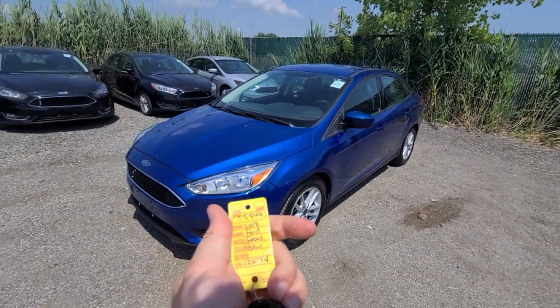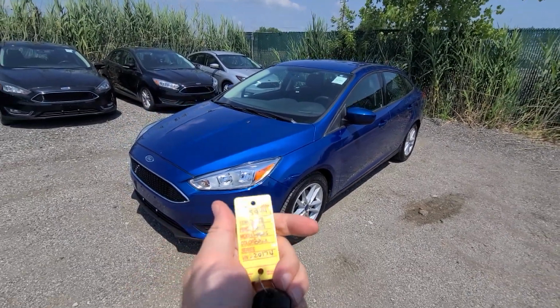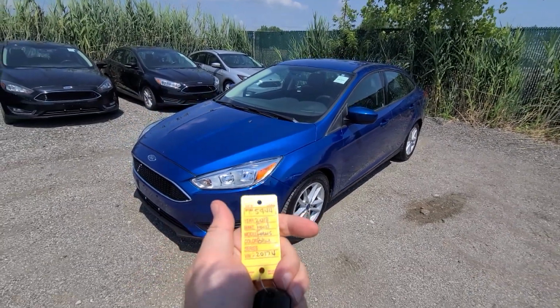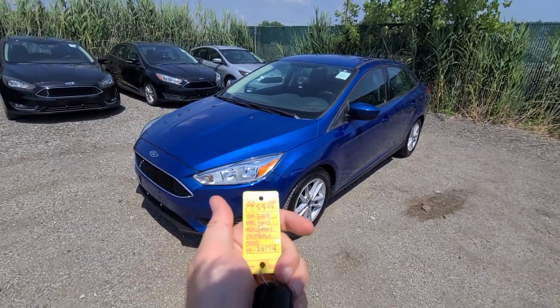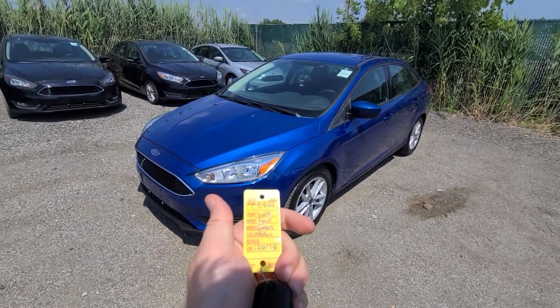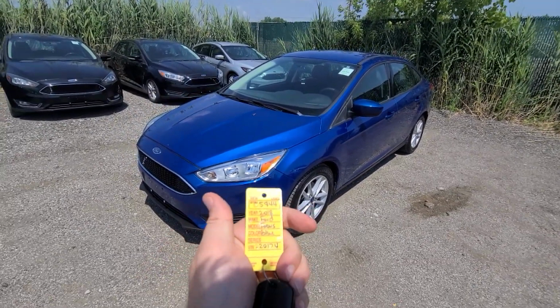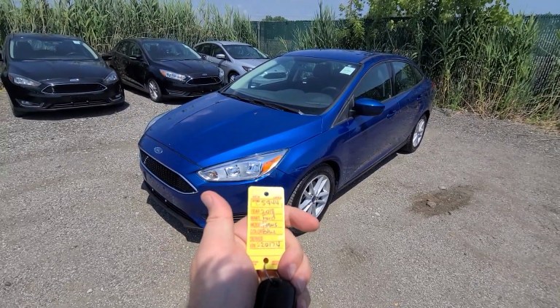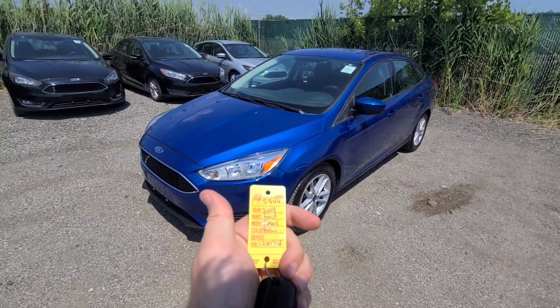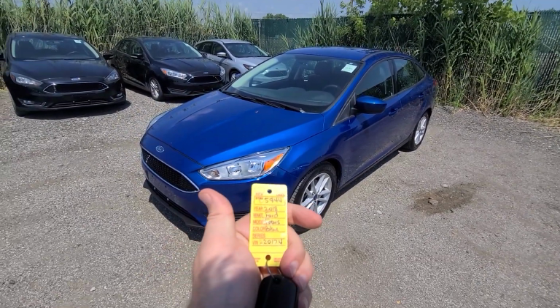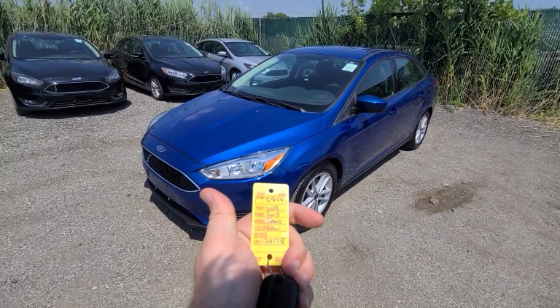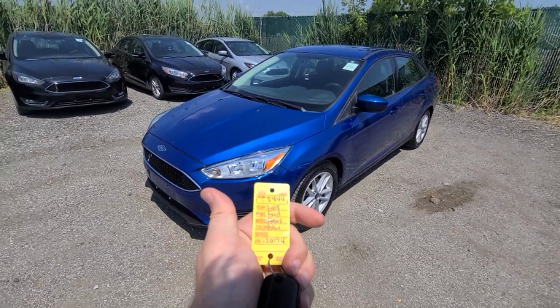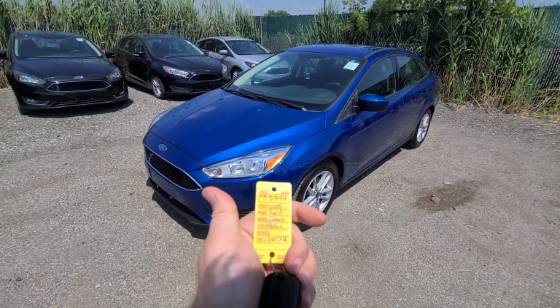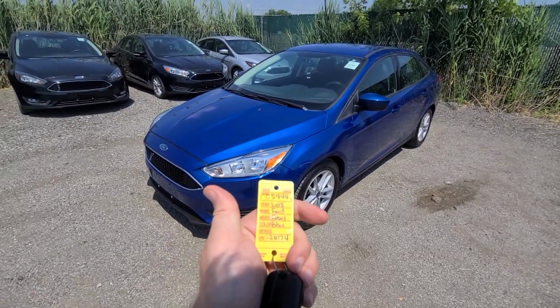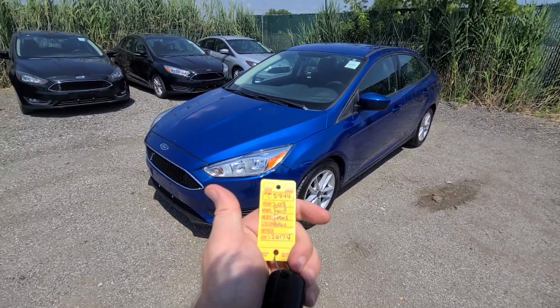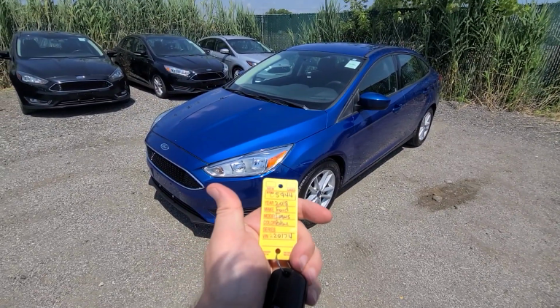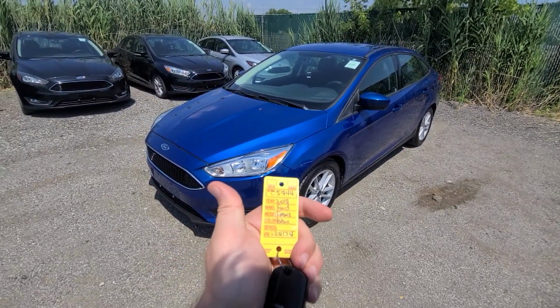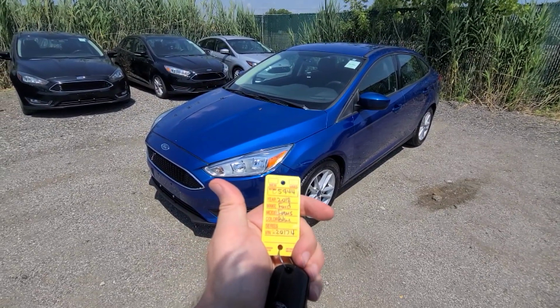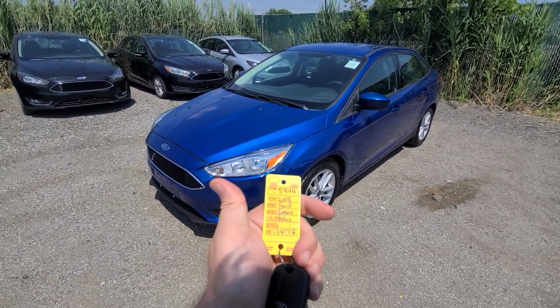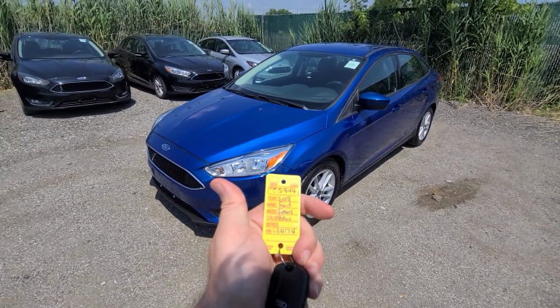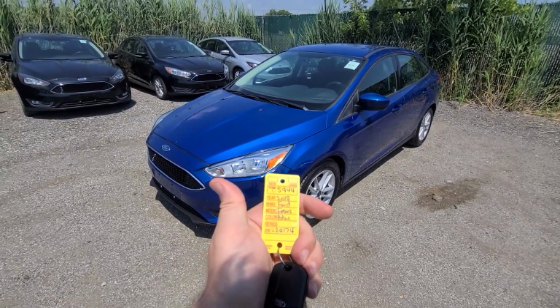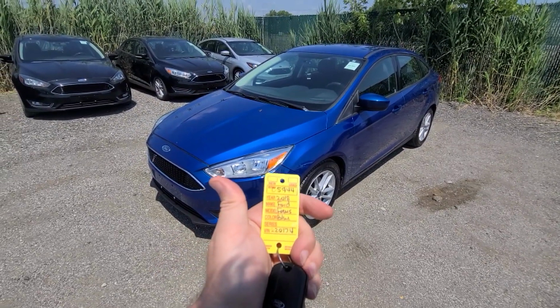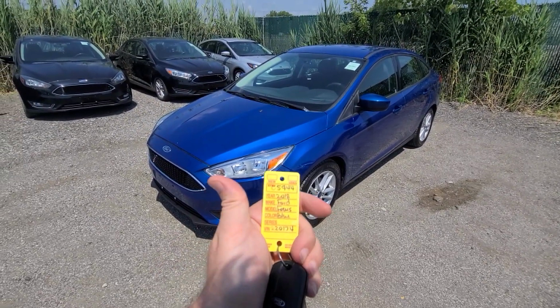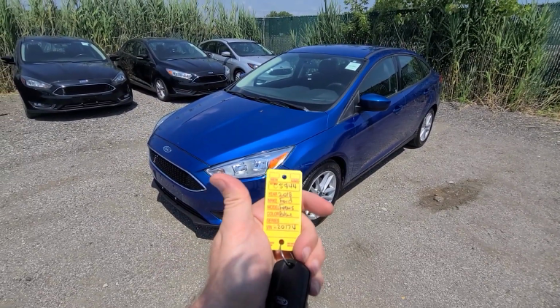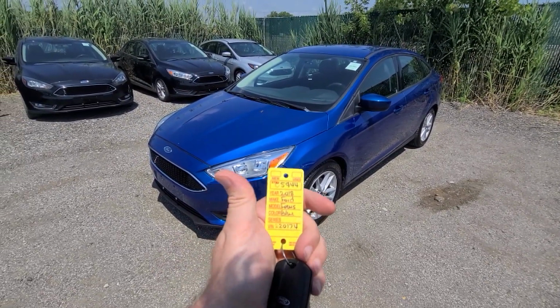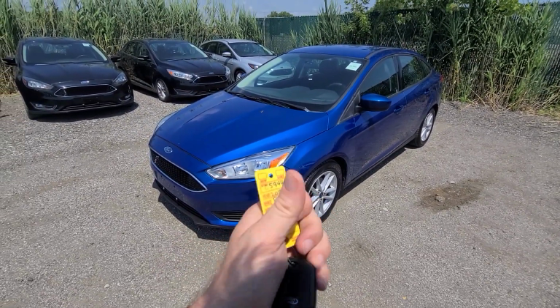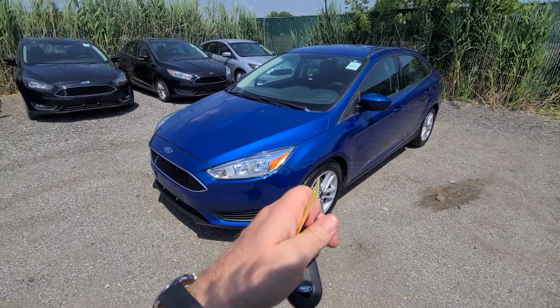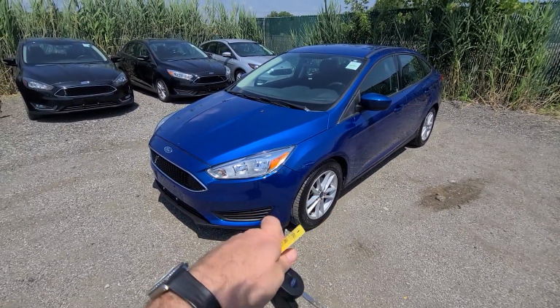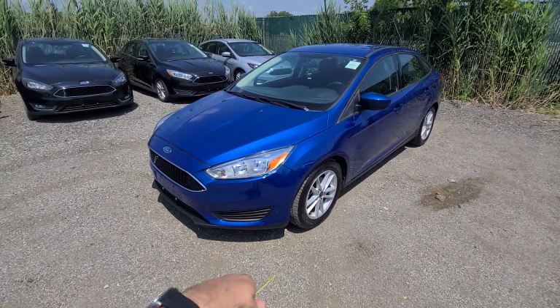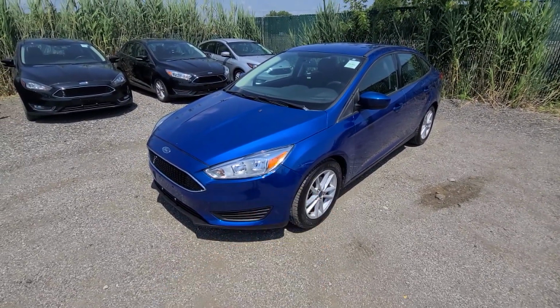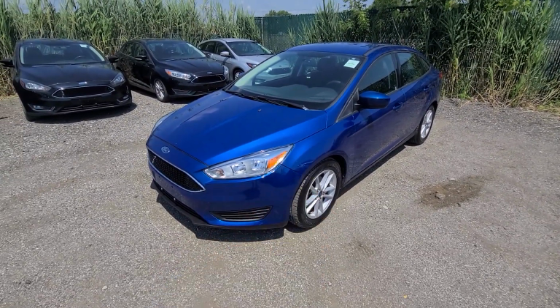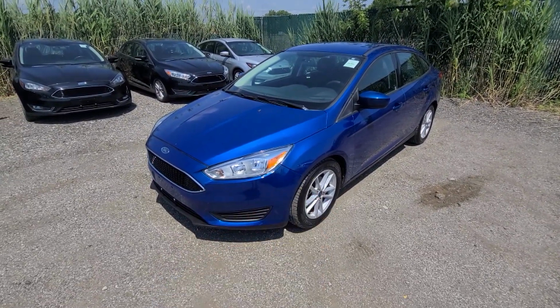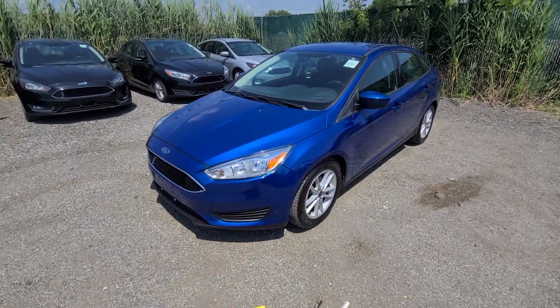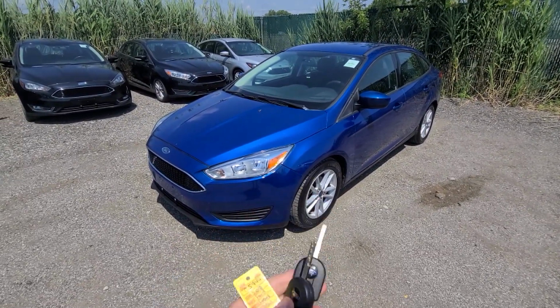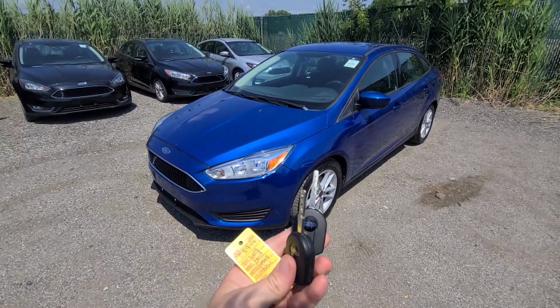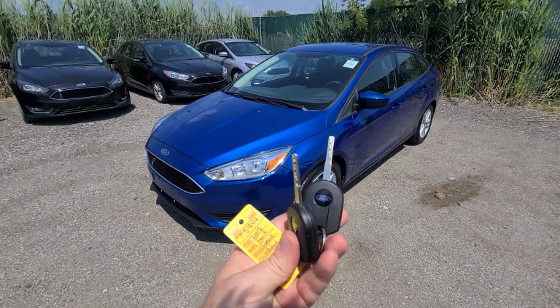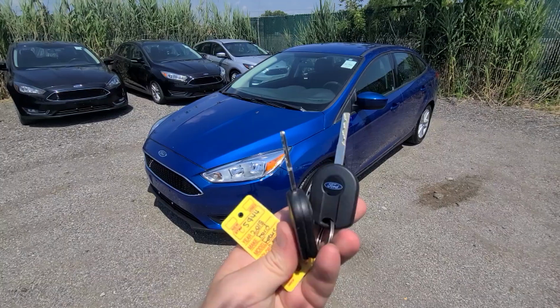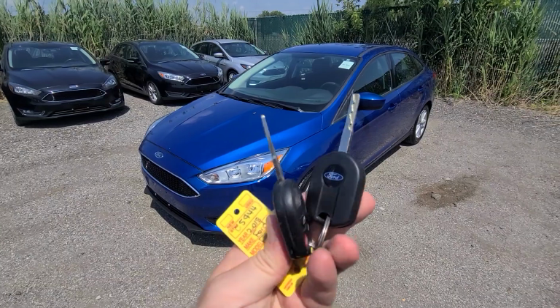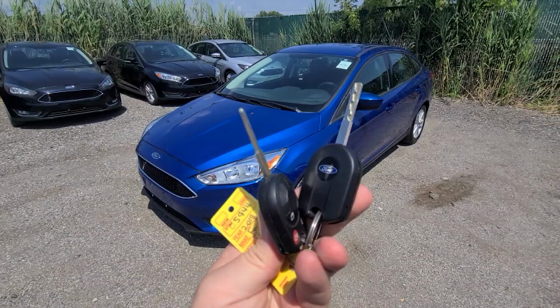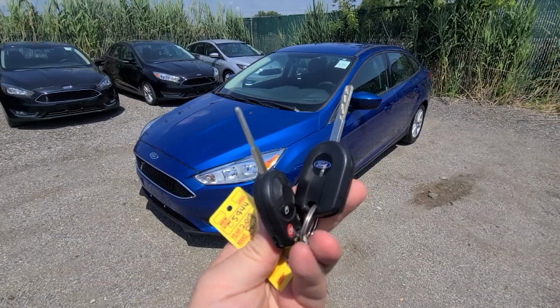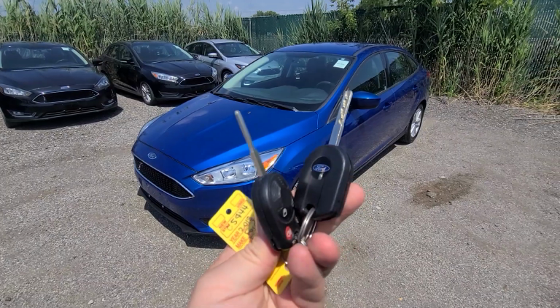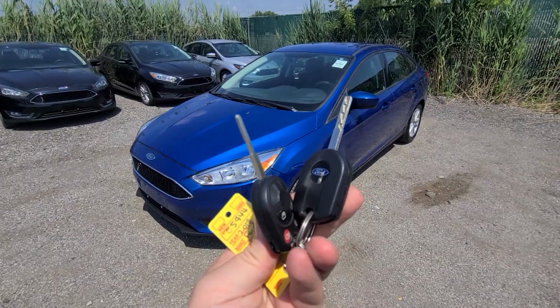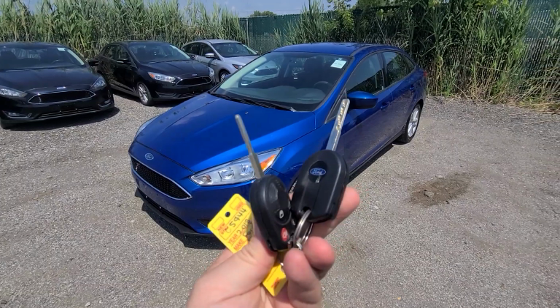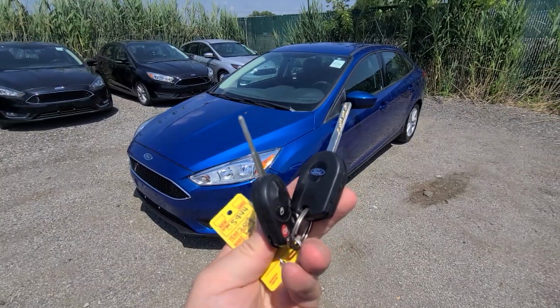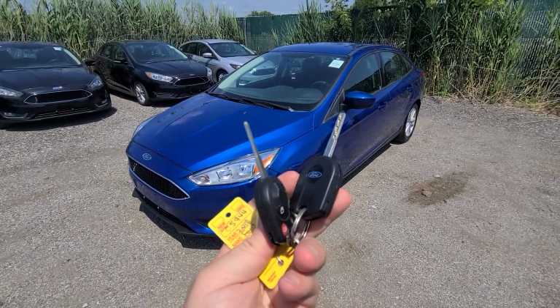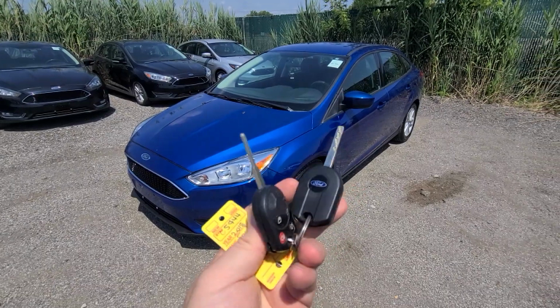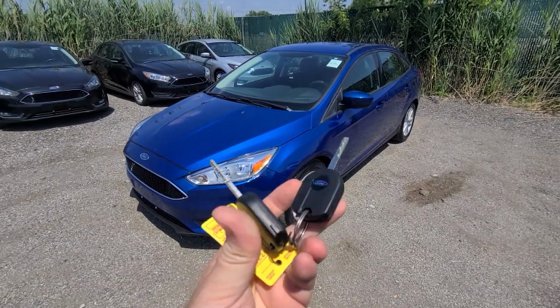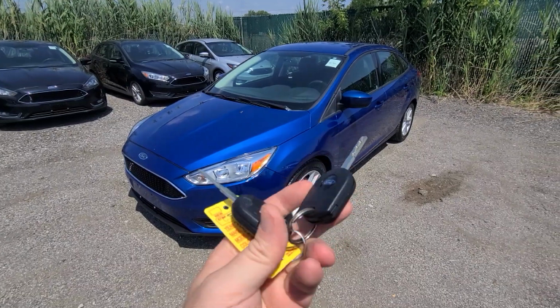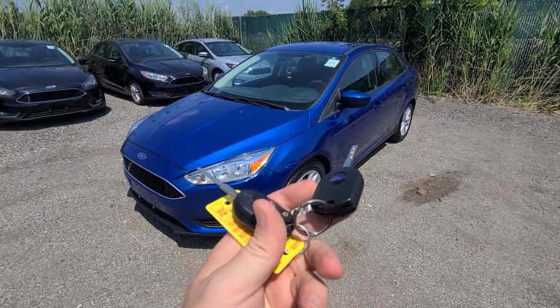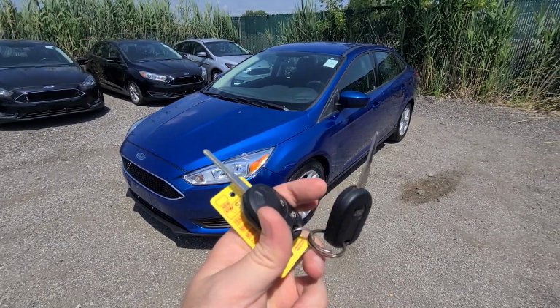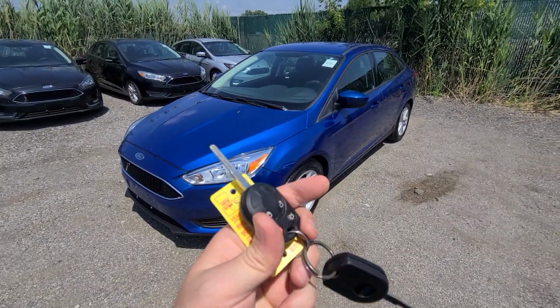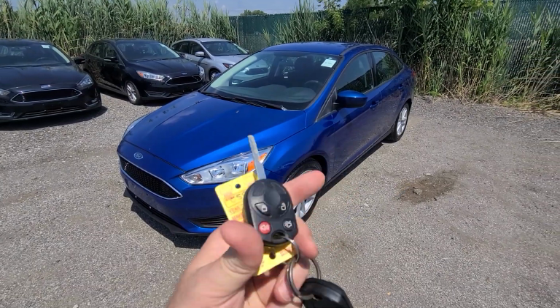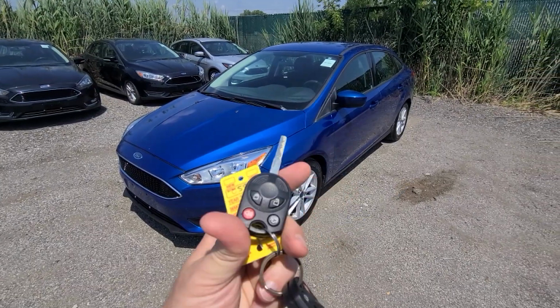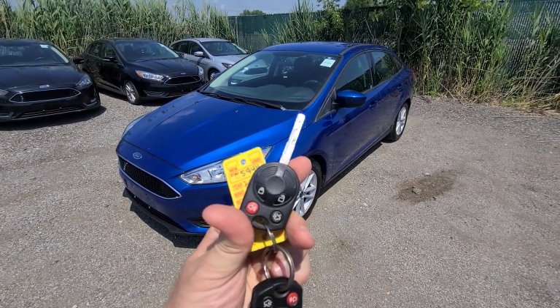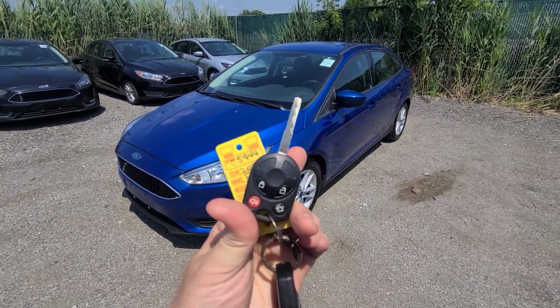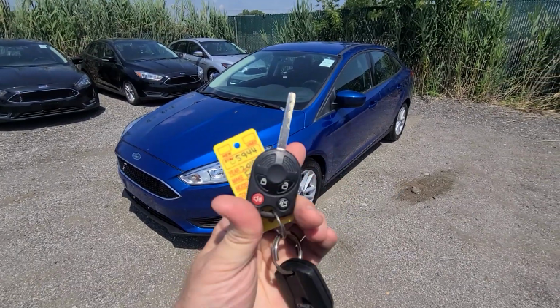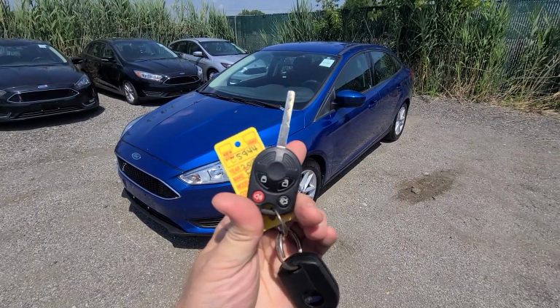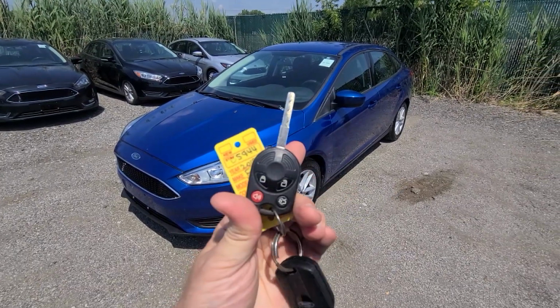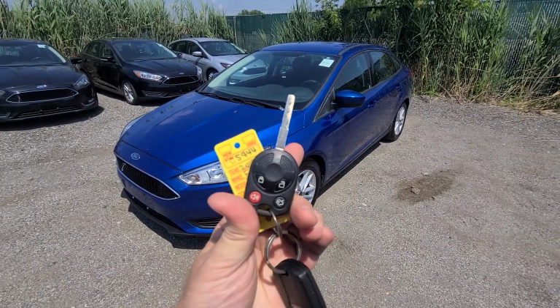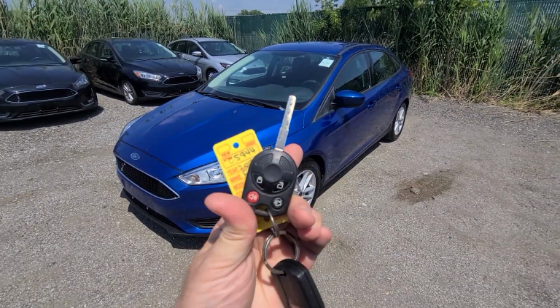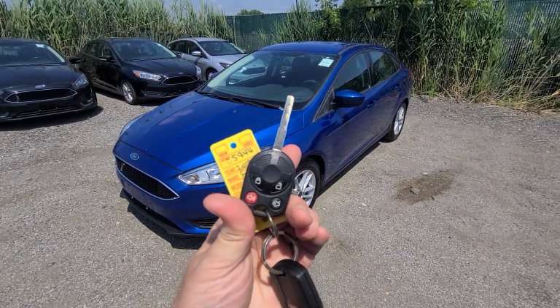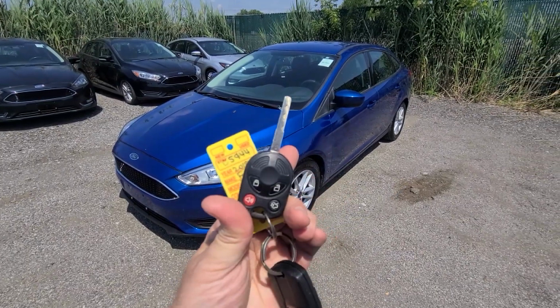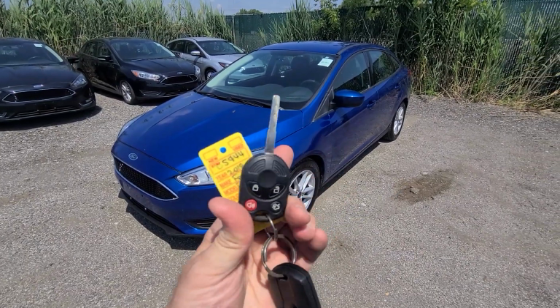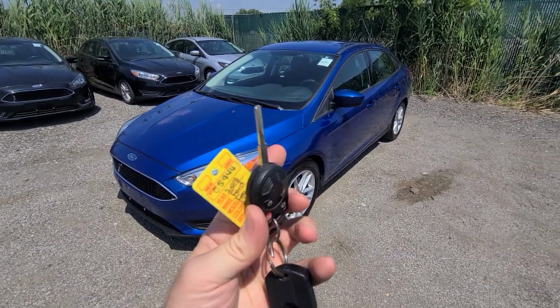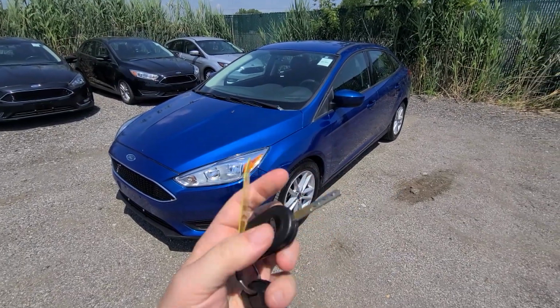2018 Ford Focus, stack number 5944, comes with two keys.